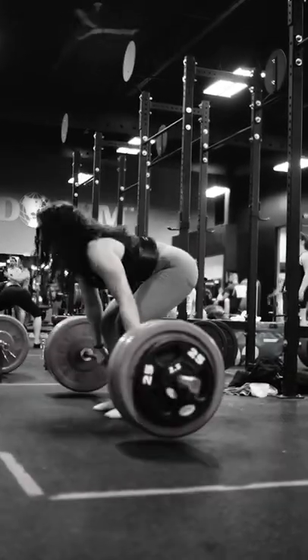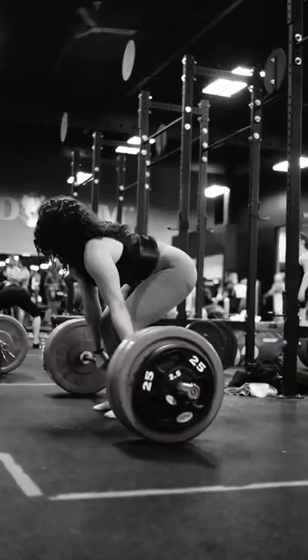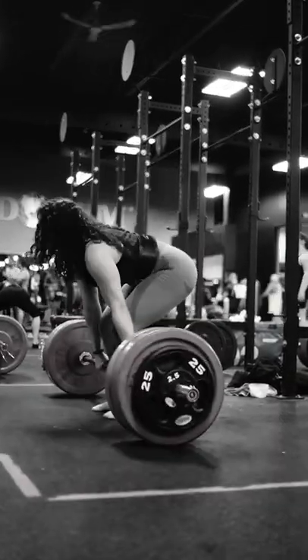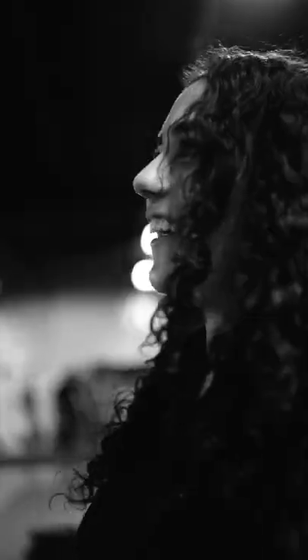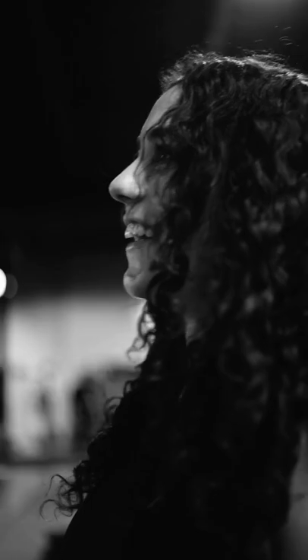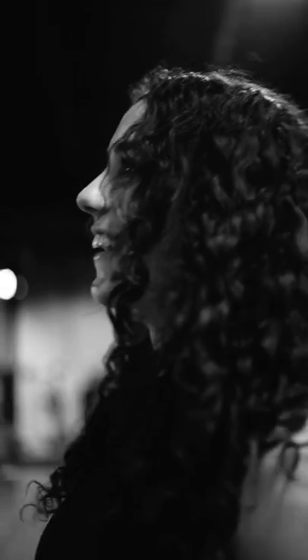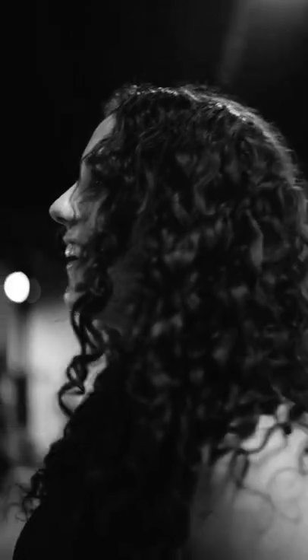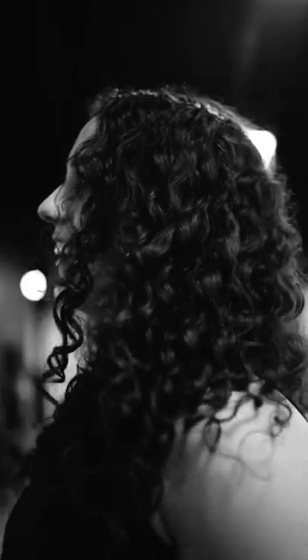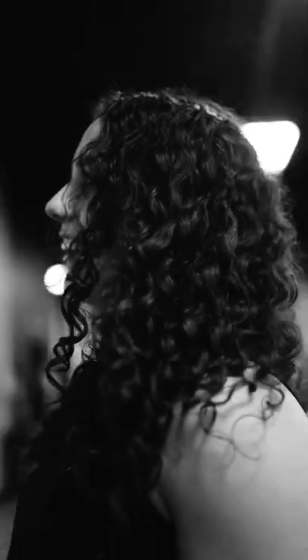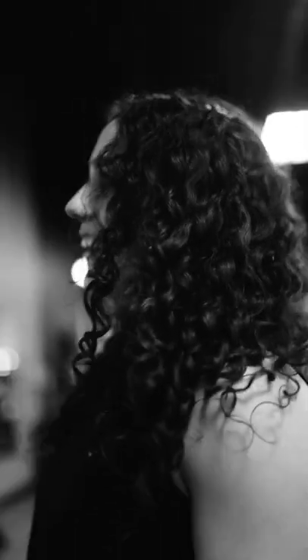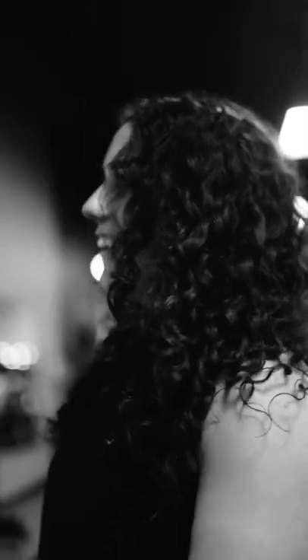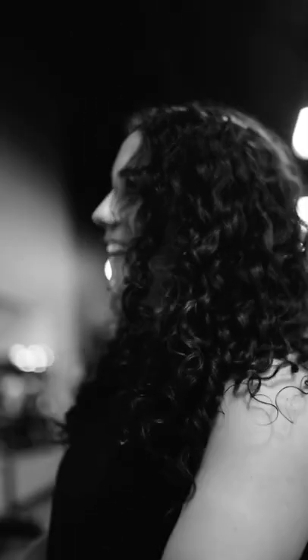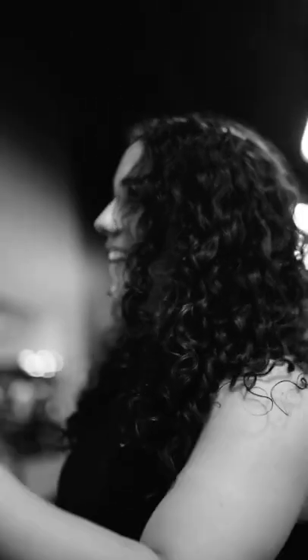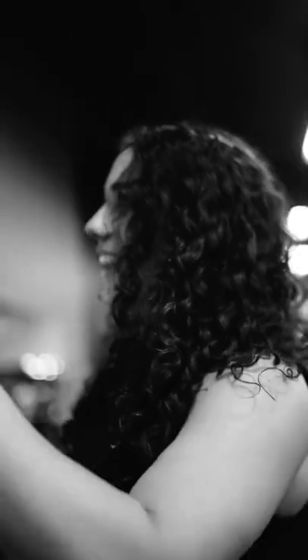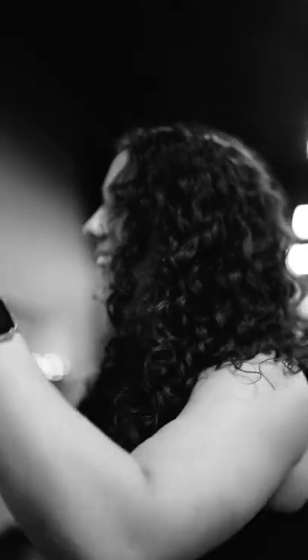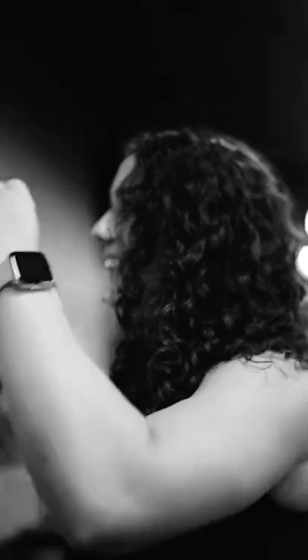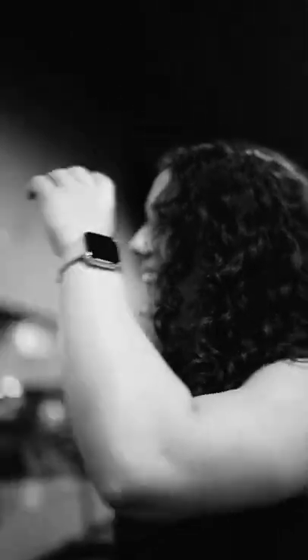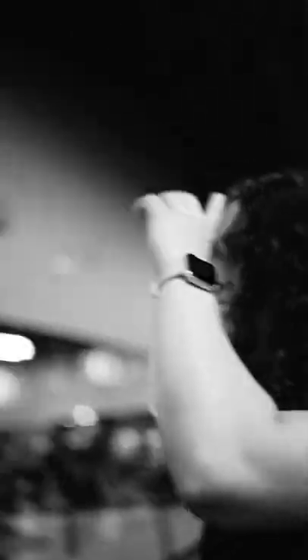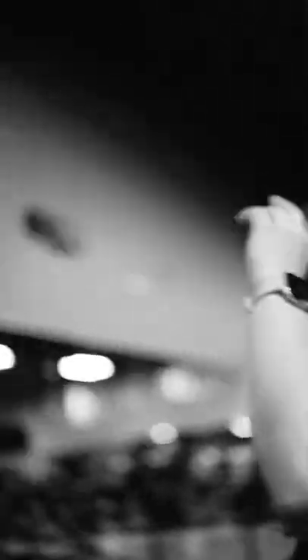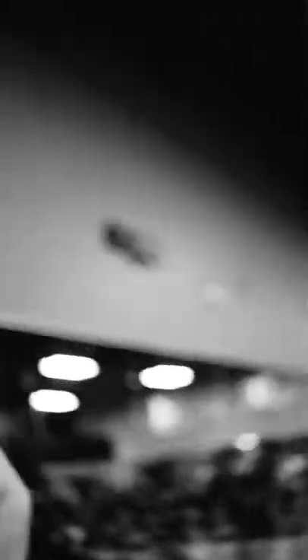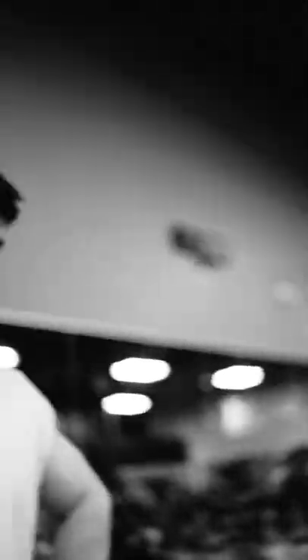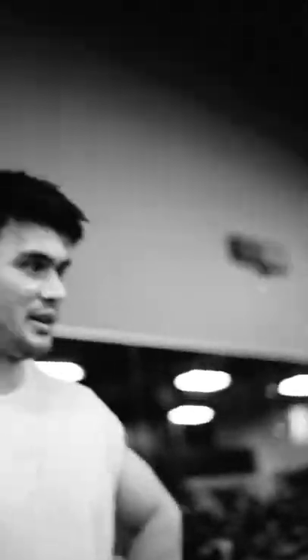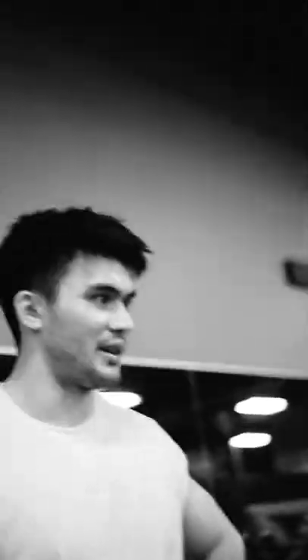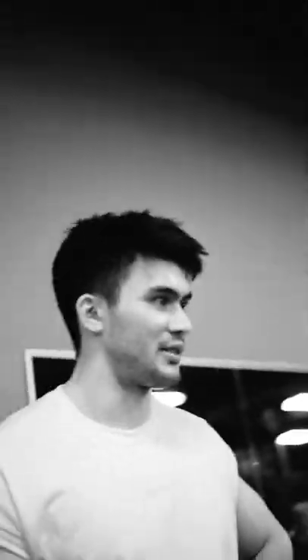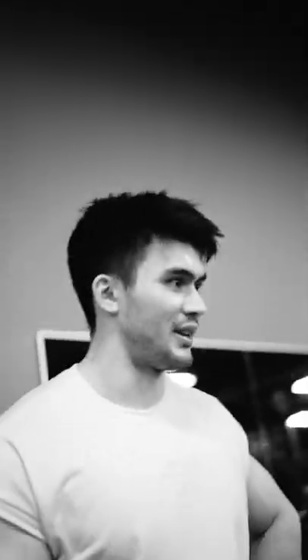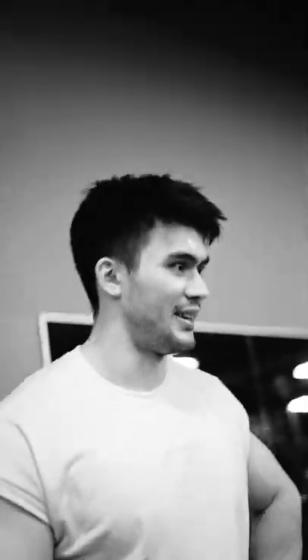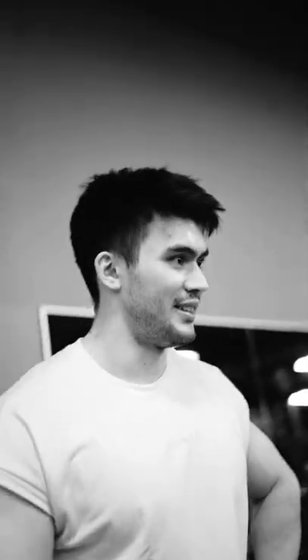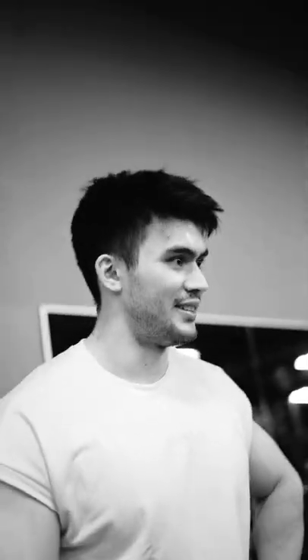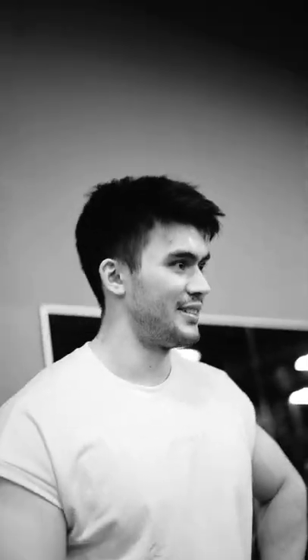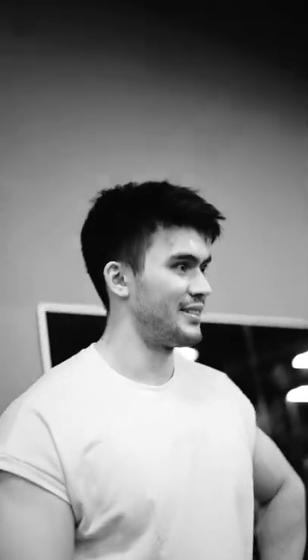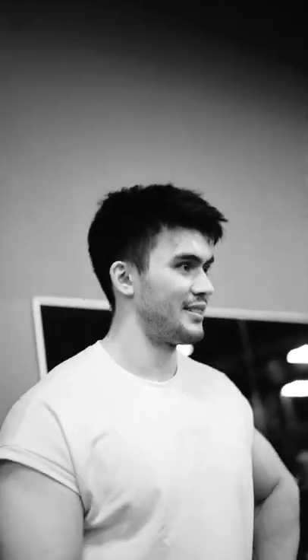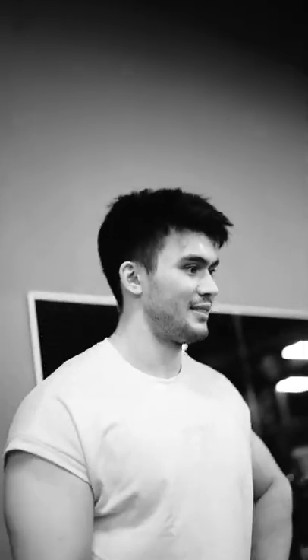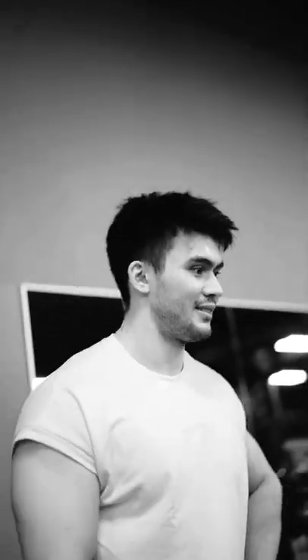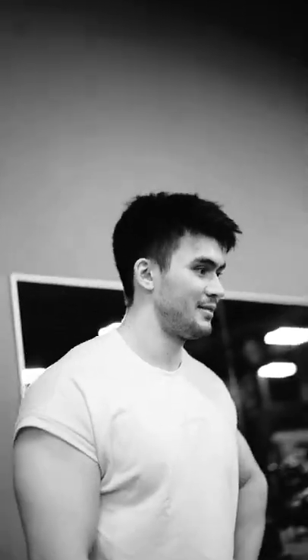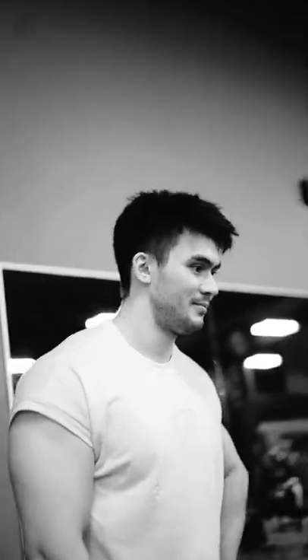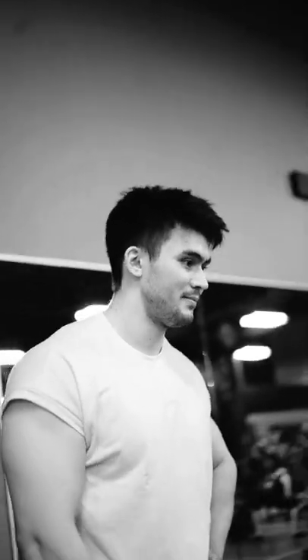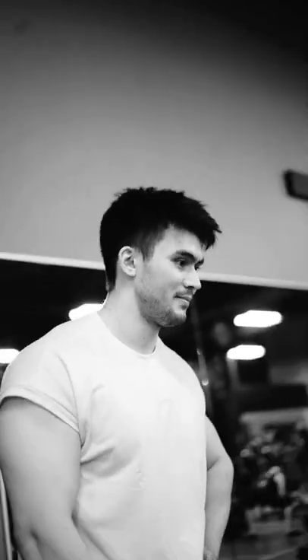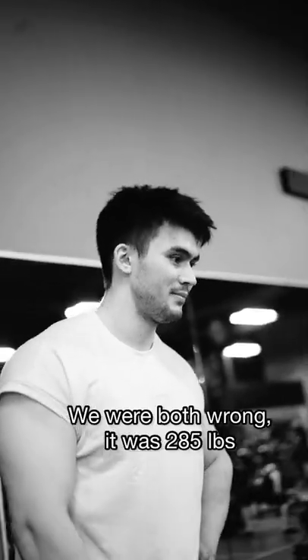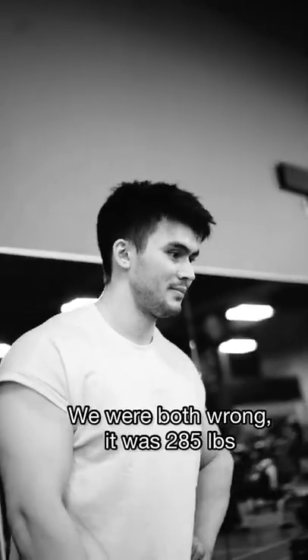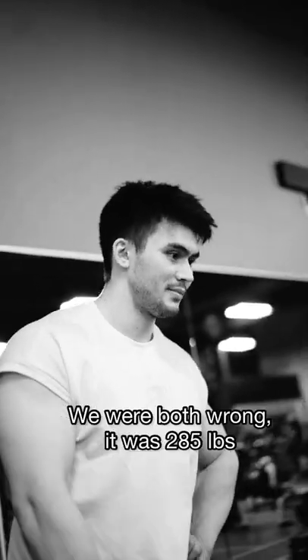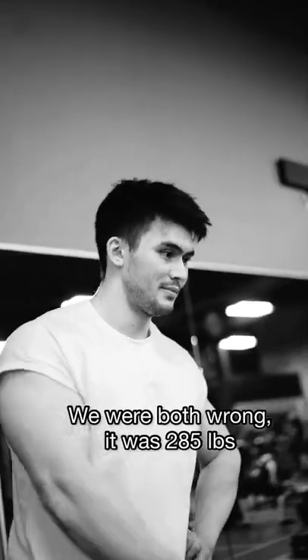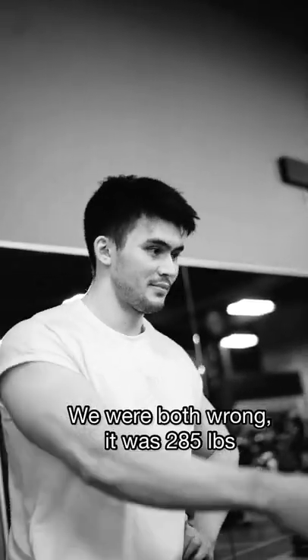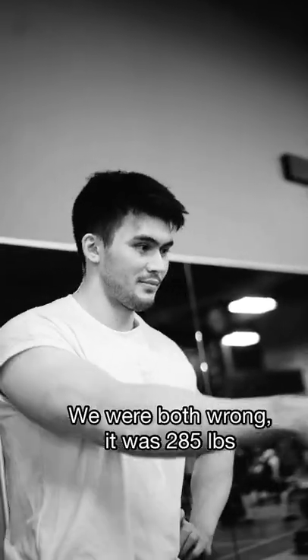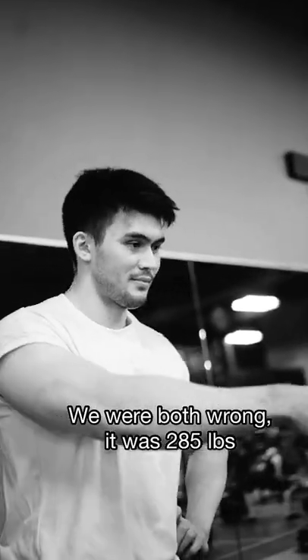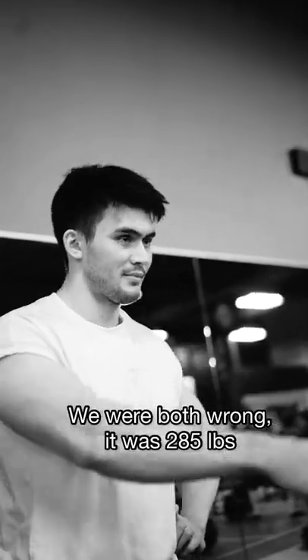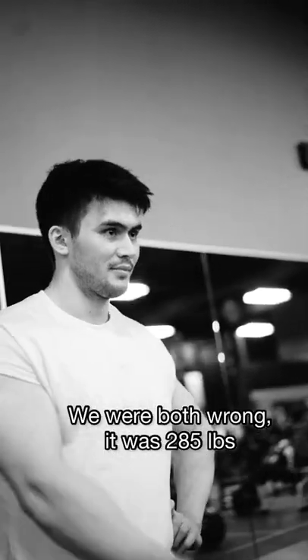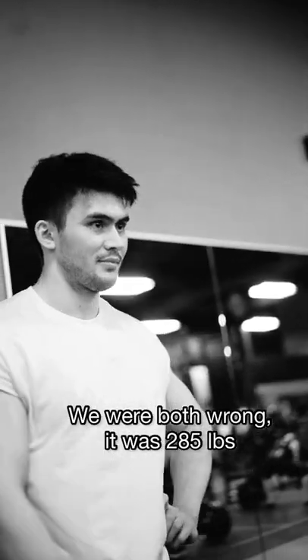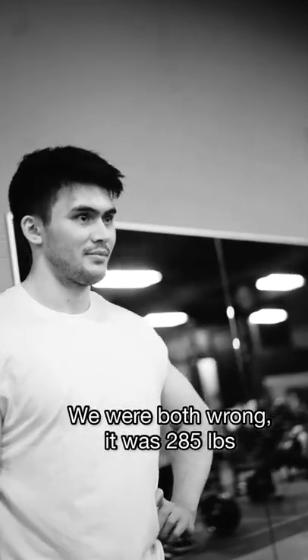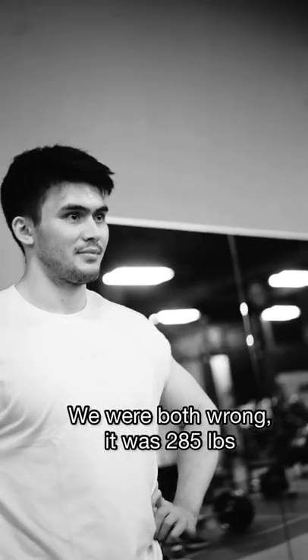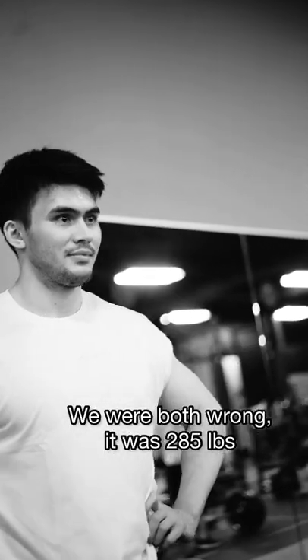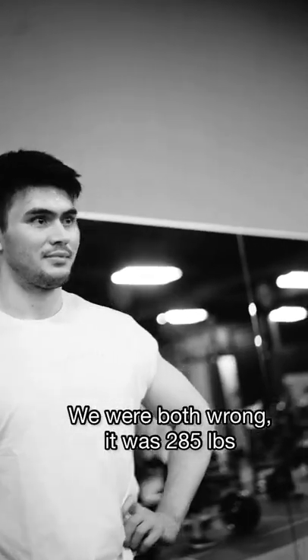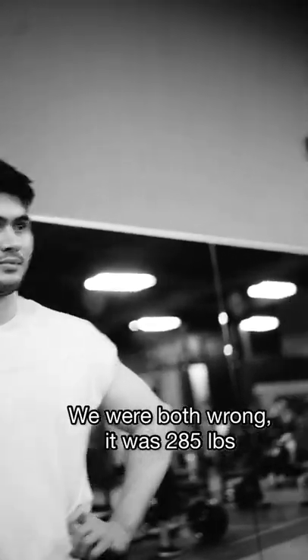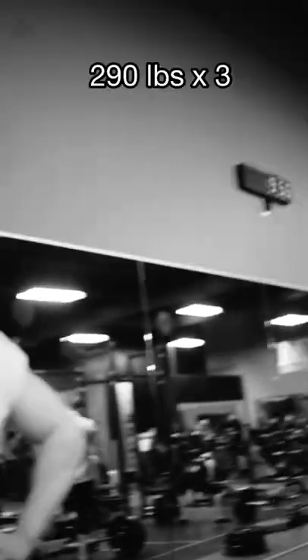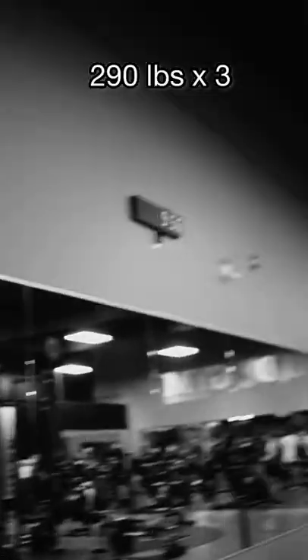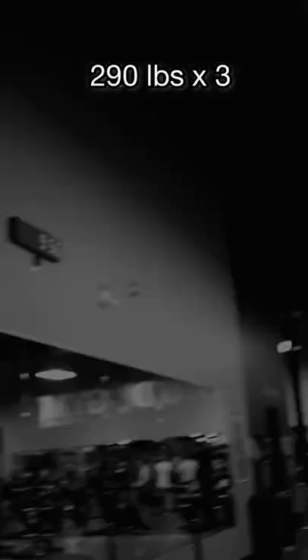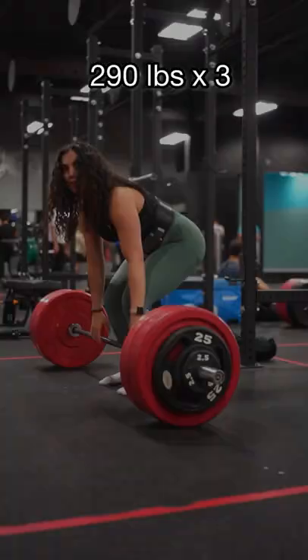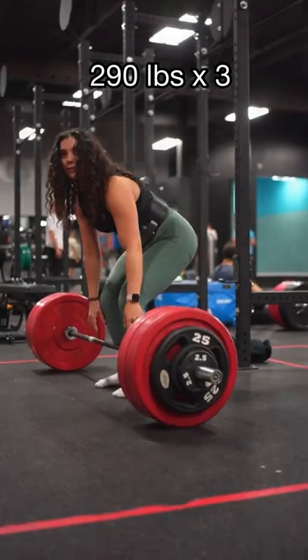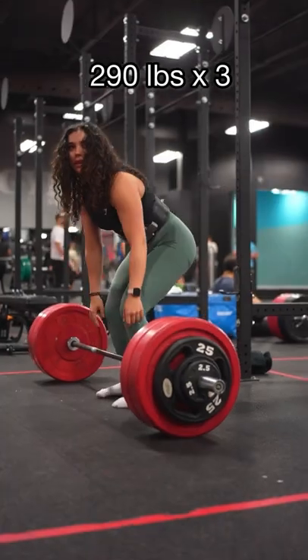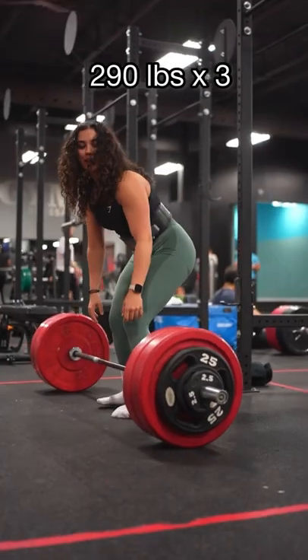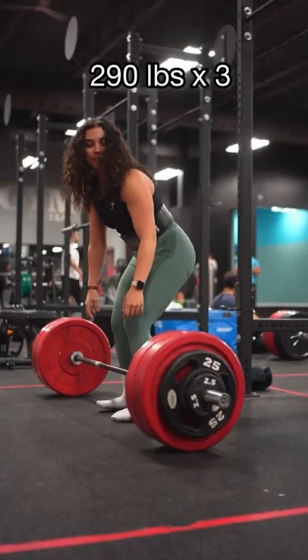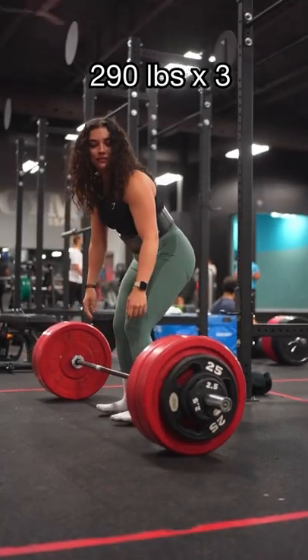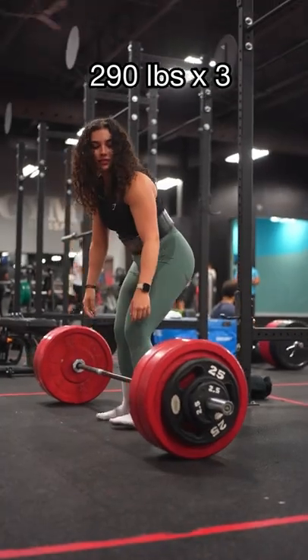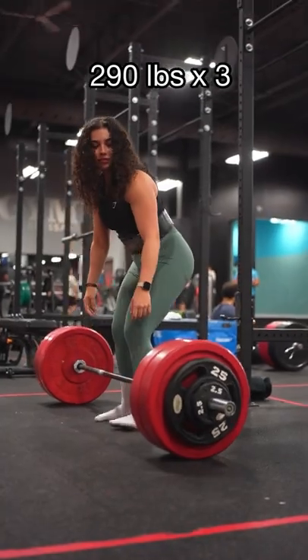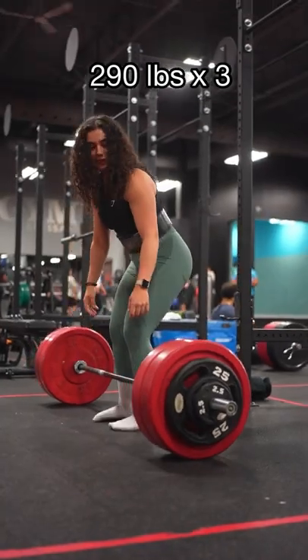That's not the right weight. Yeah, it is. That's 280, not 290. That's 290. 290 for 3.